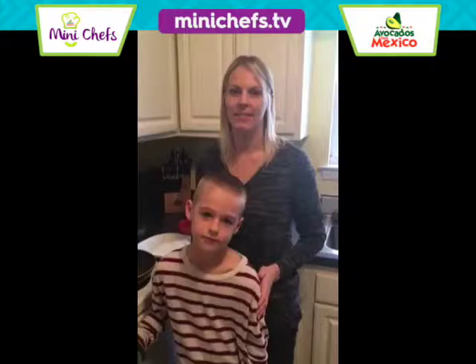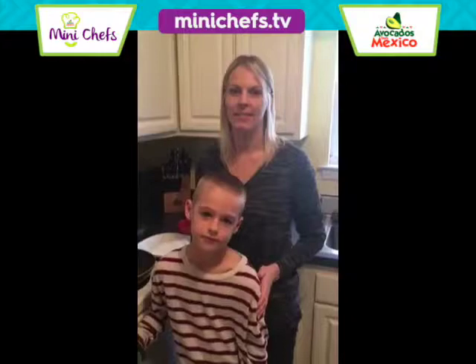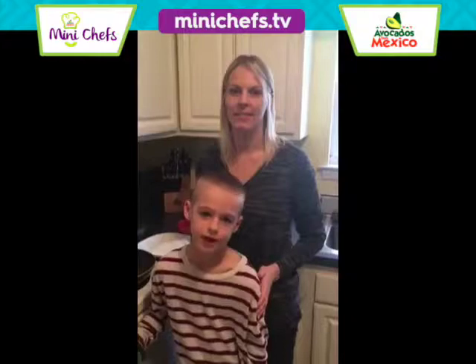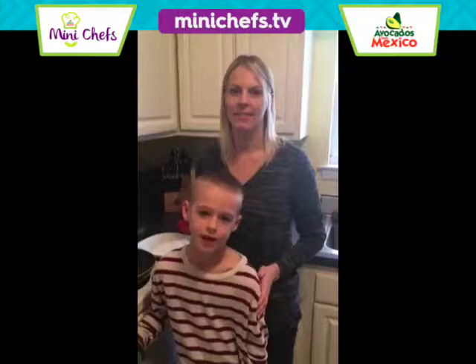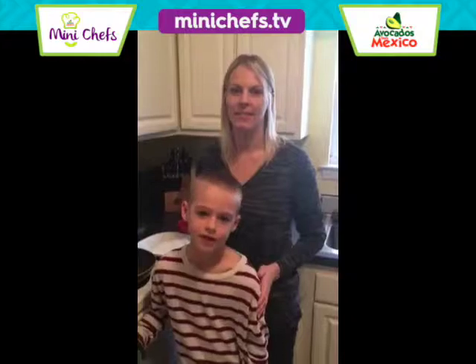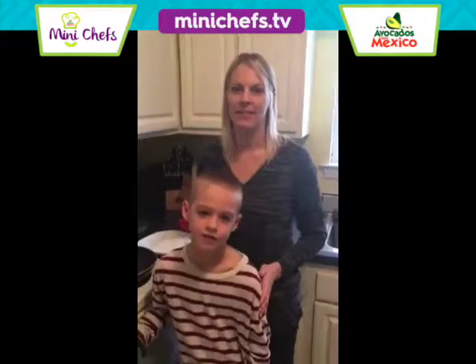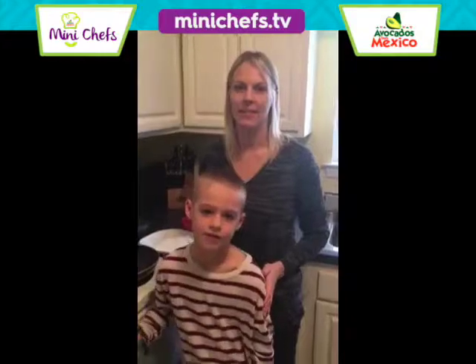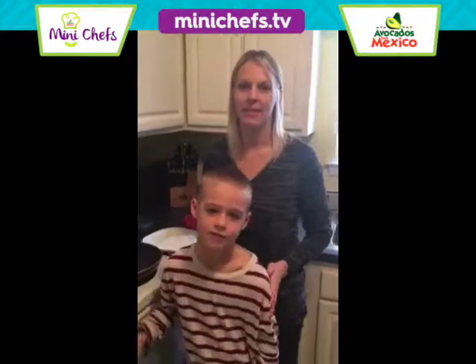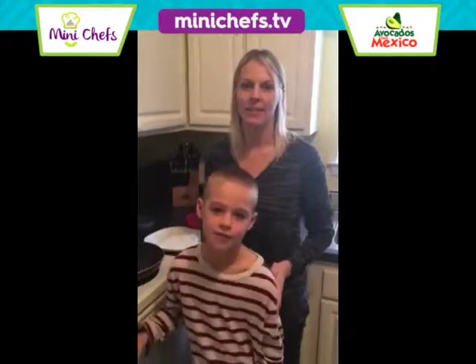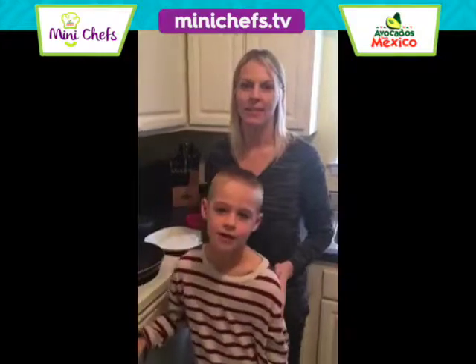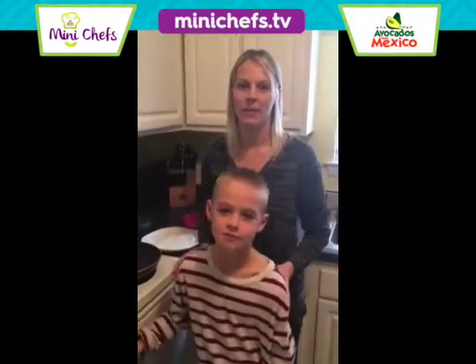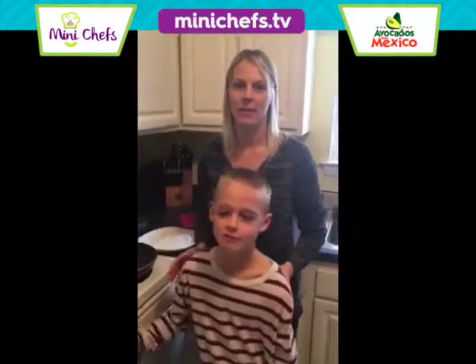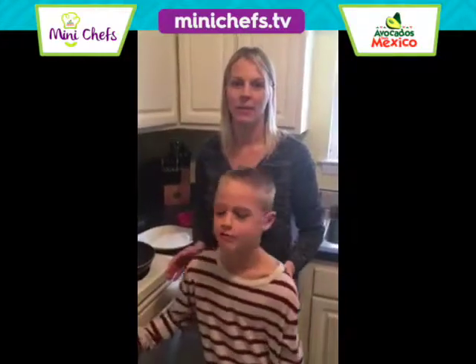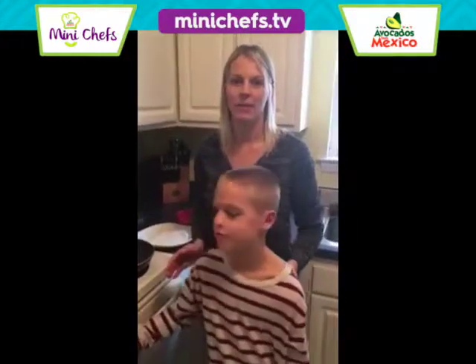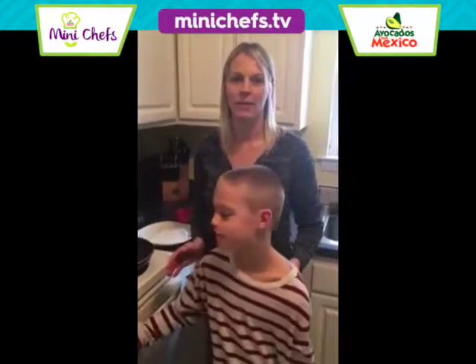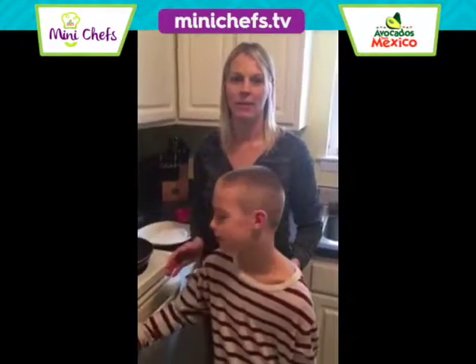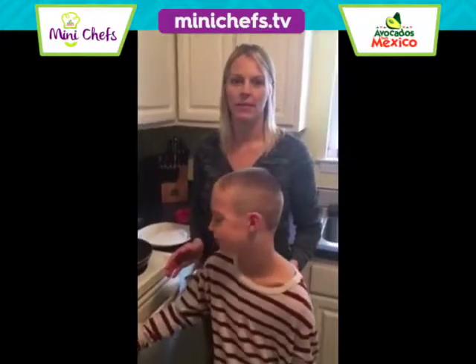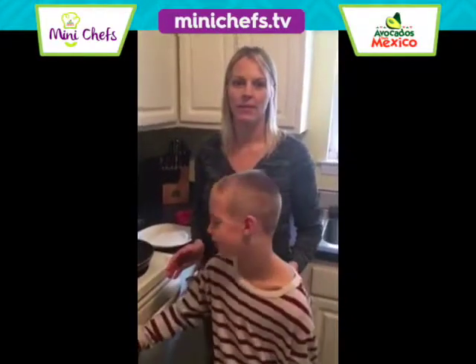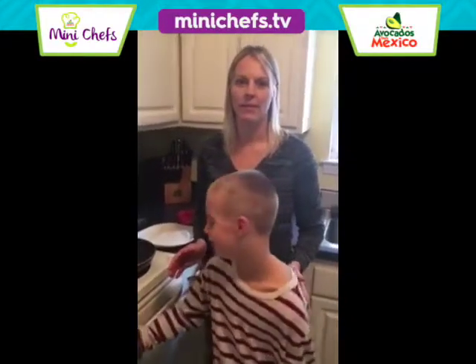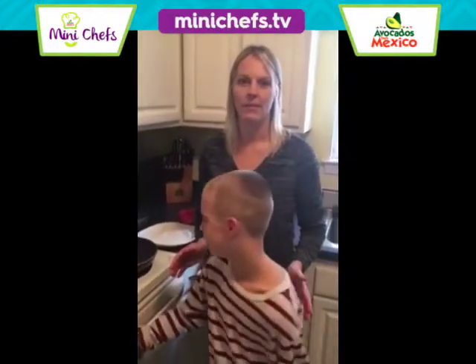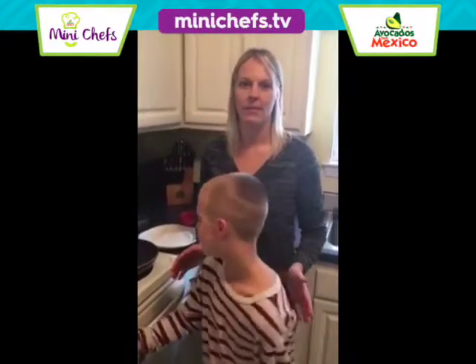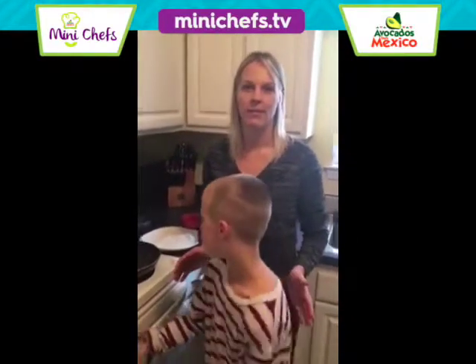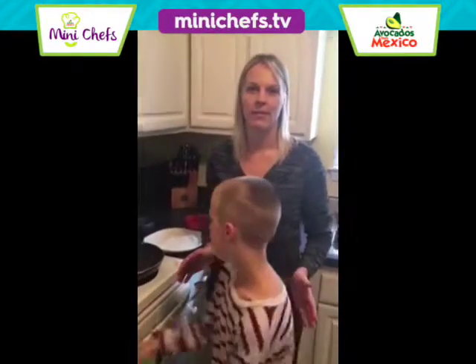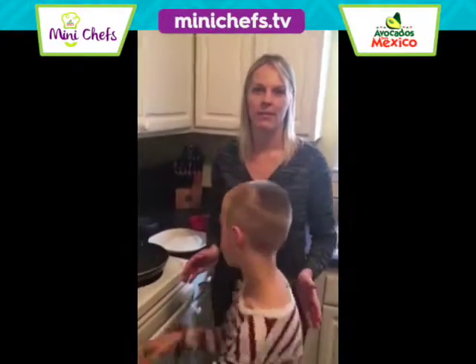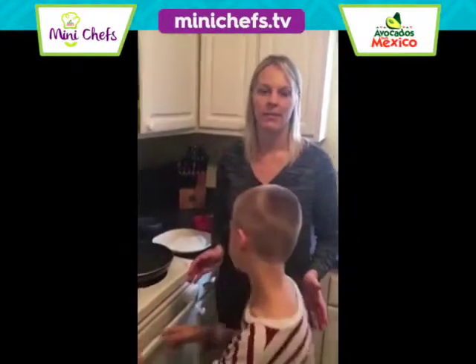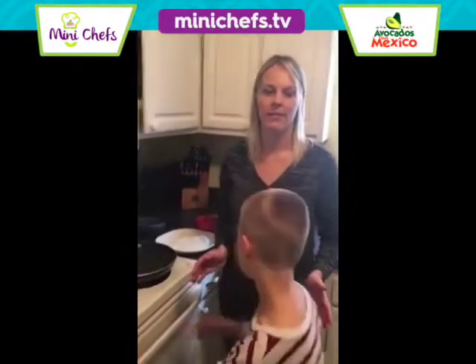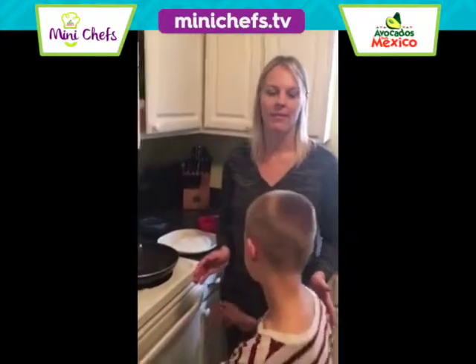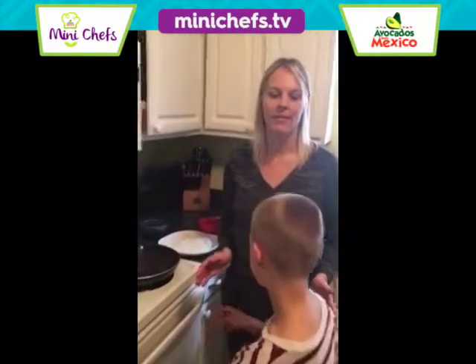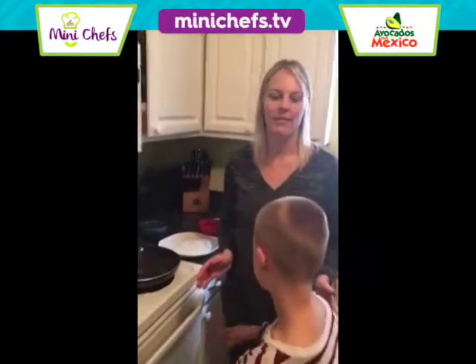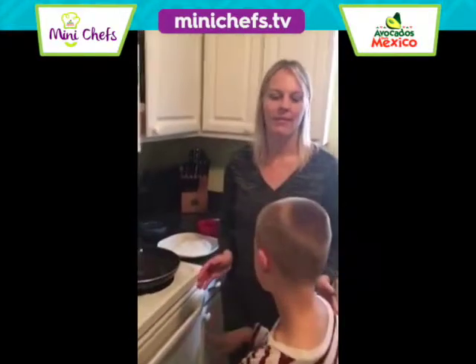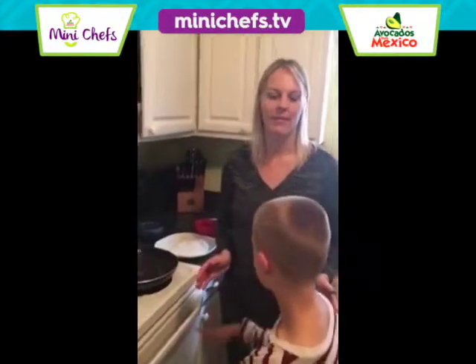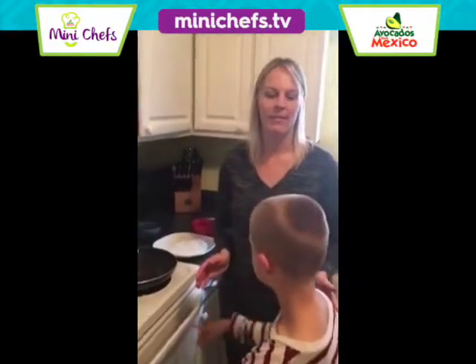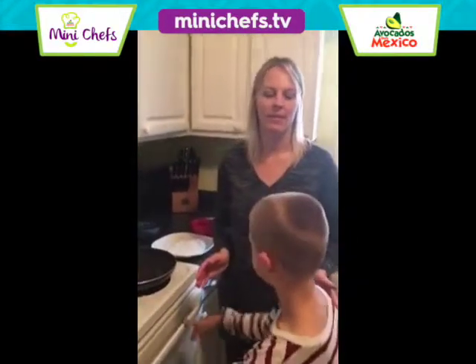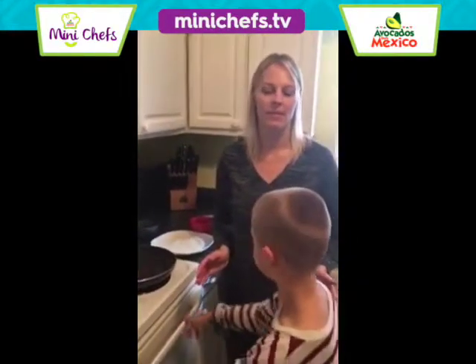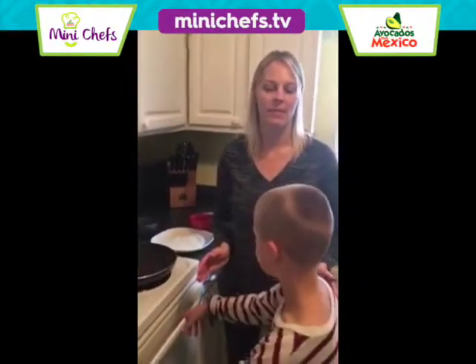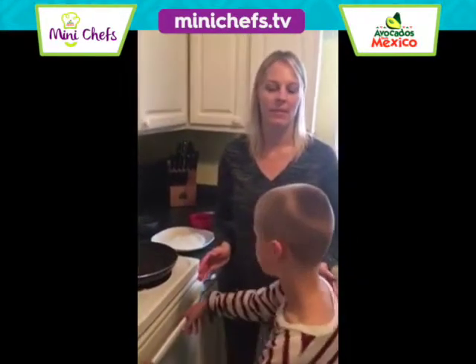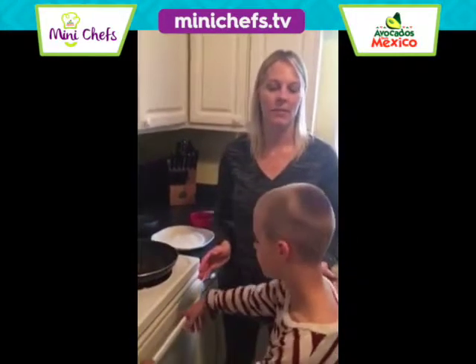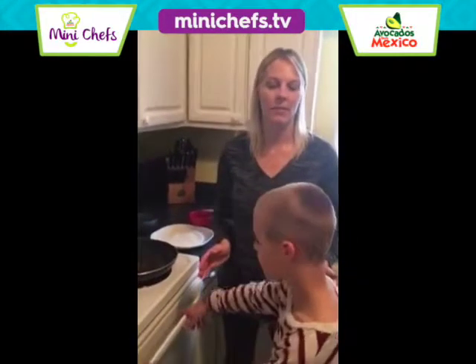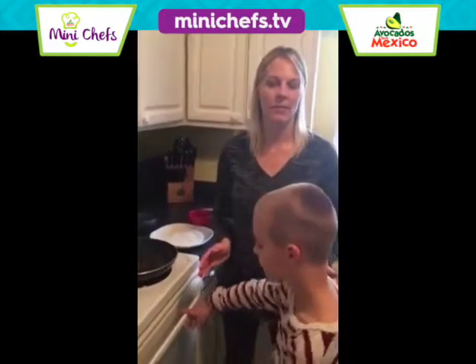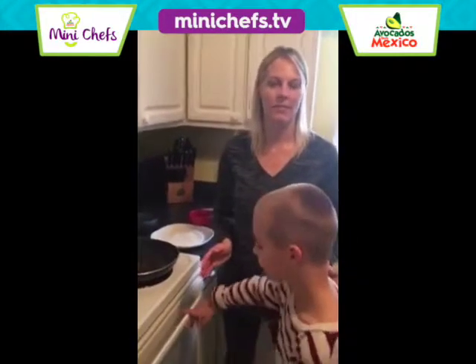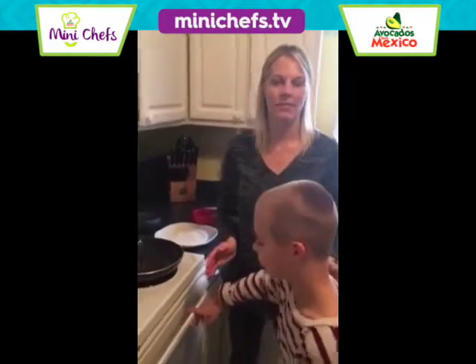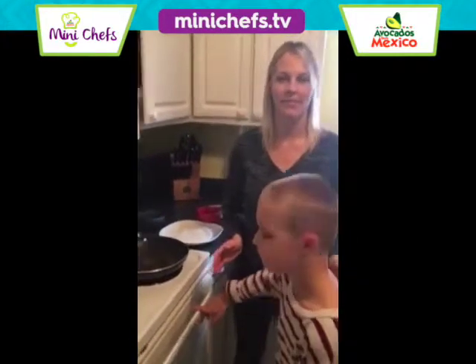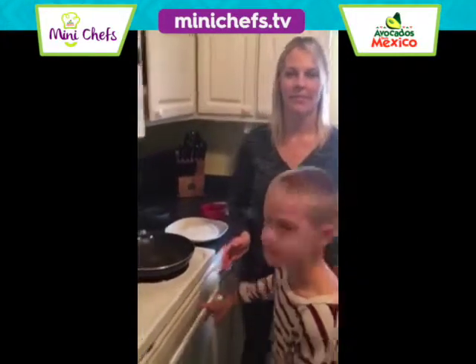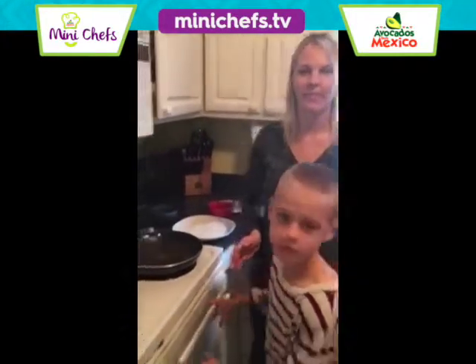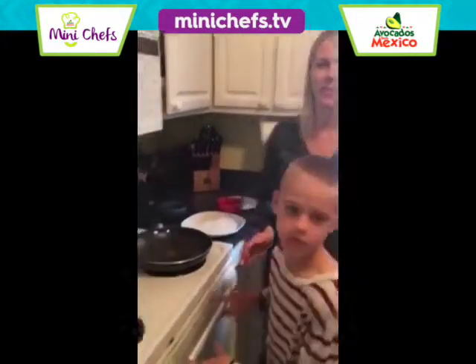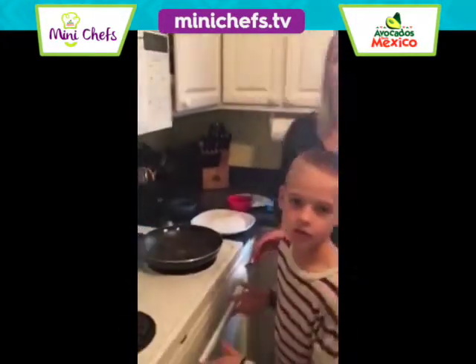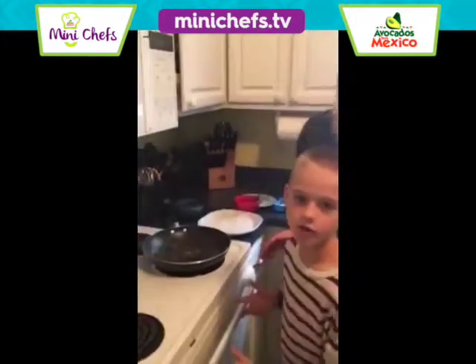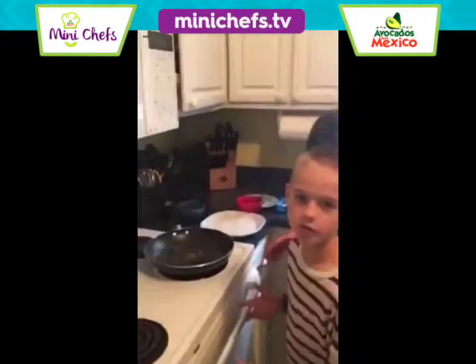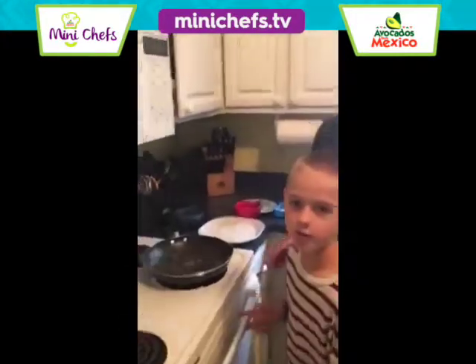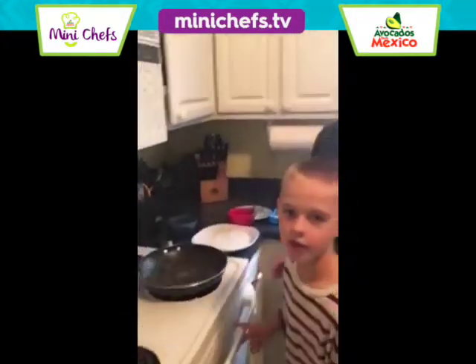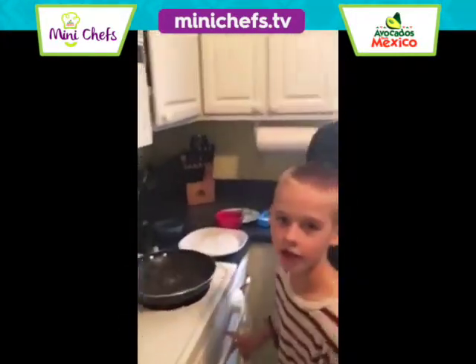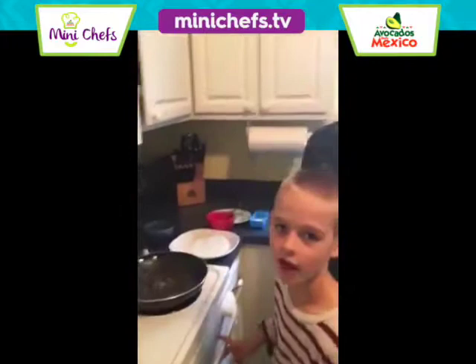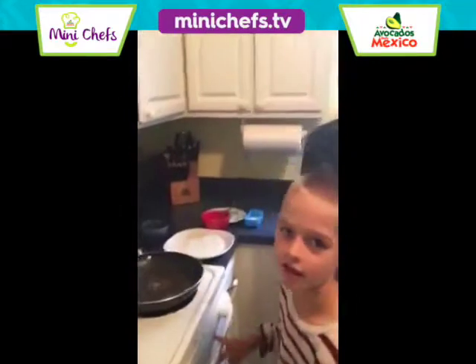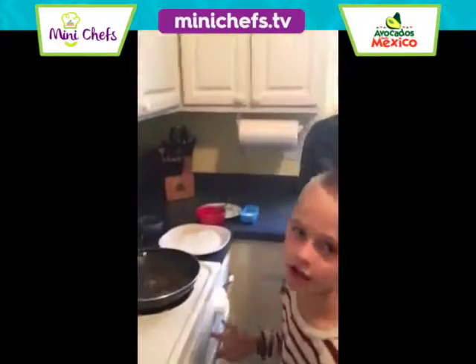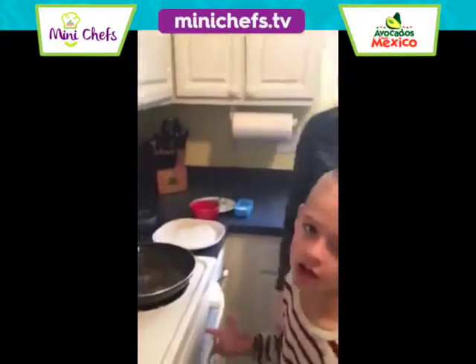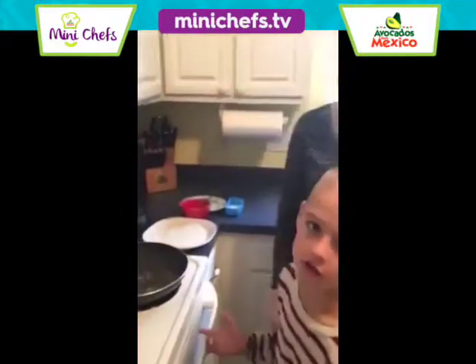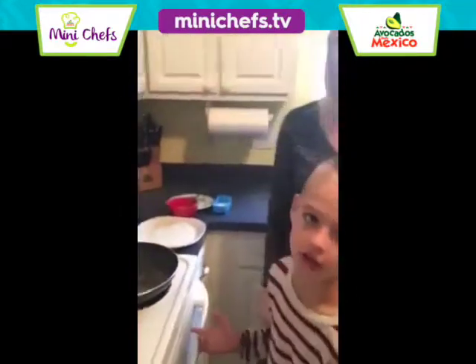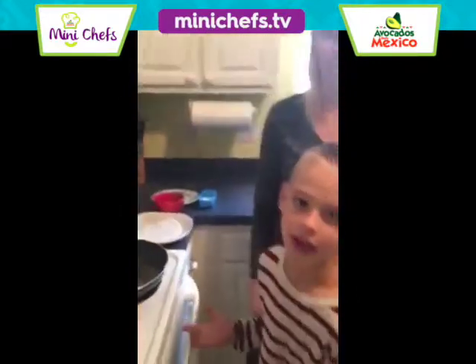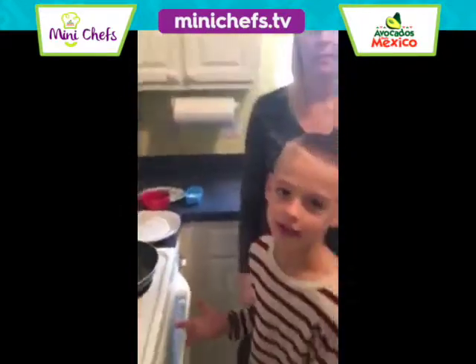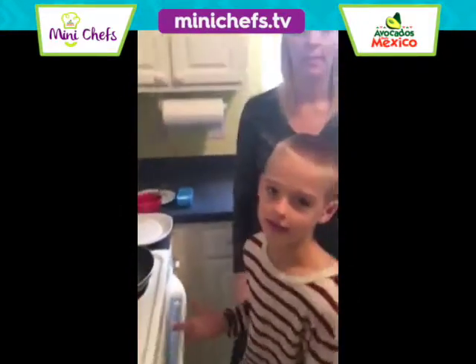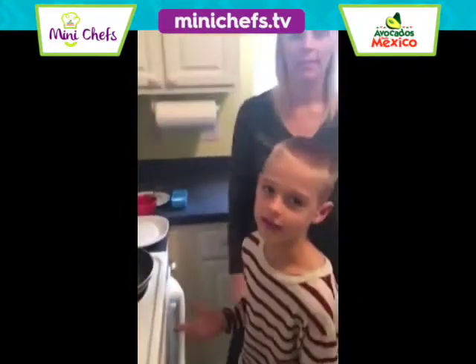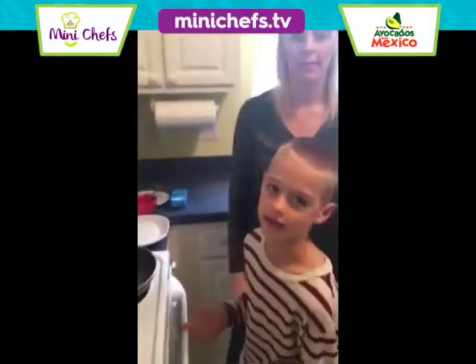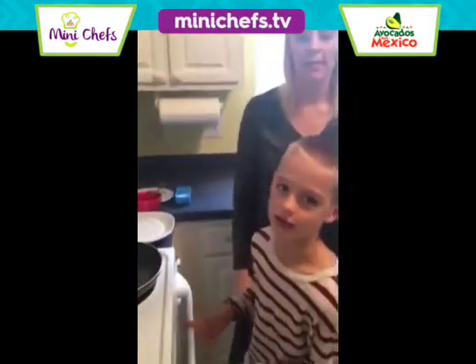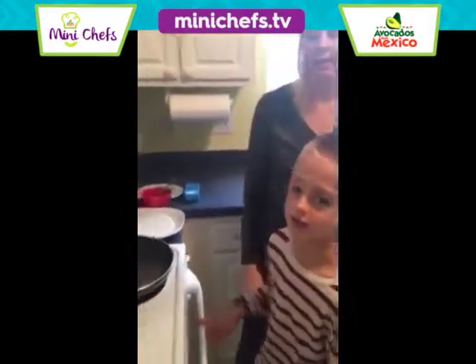Hi everyone, my name is Cooper and I'm here with my mom and we are making avocado quesadilla.